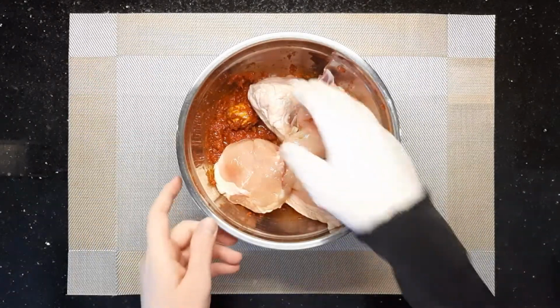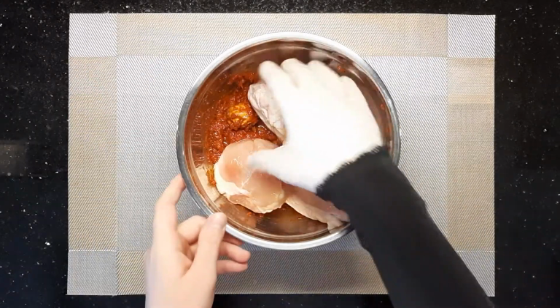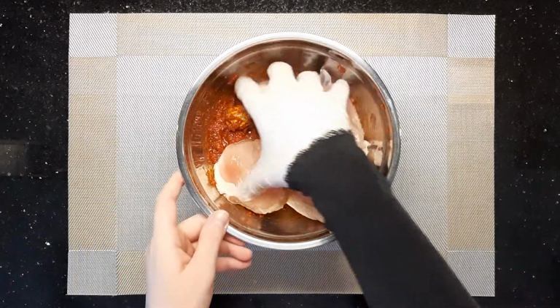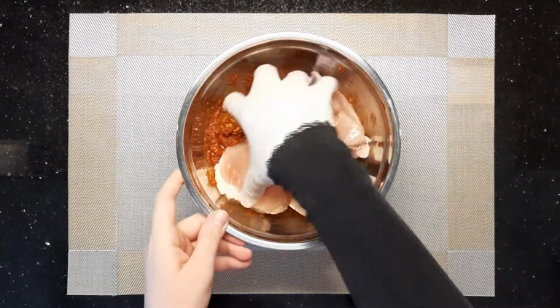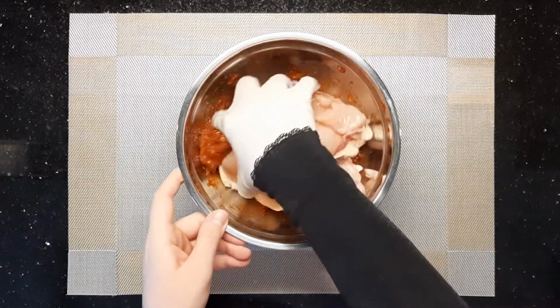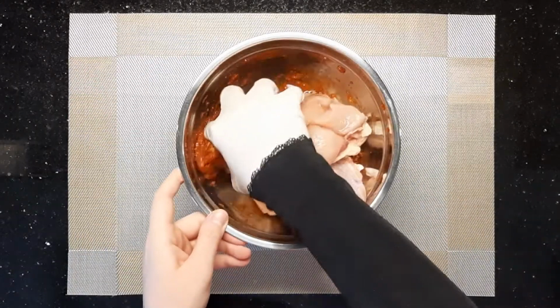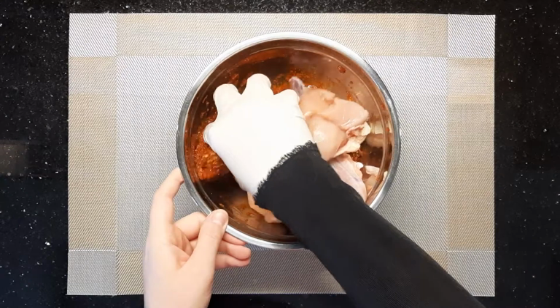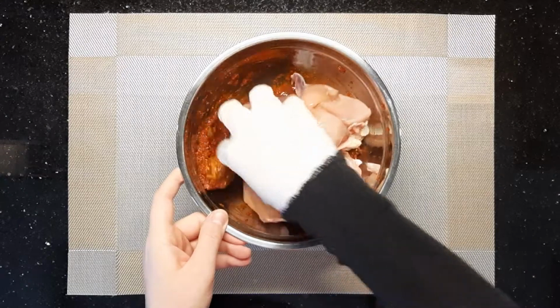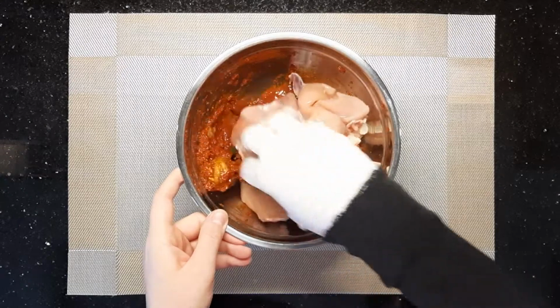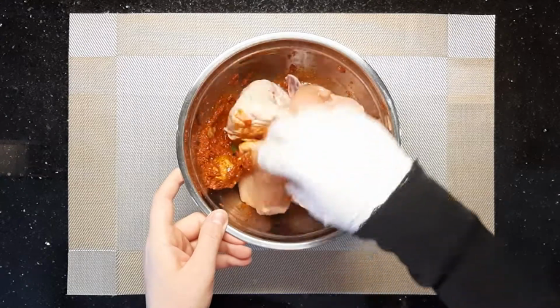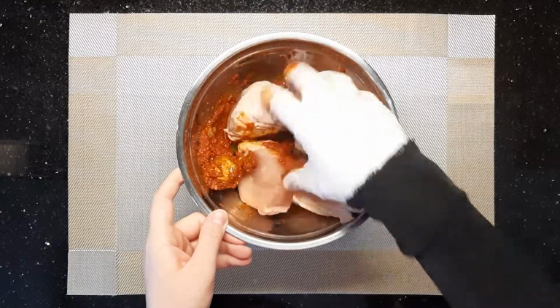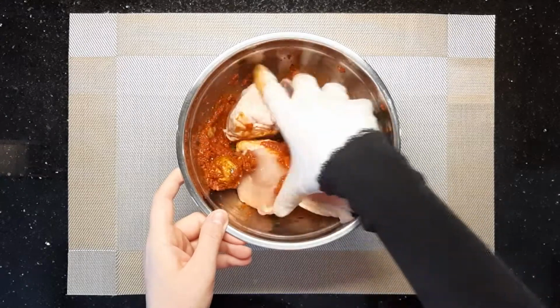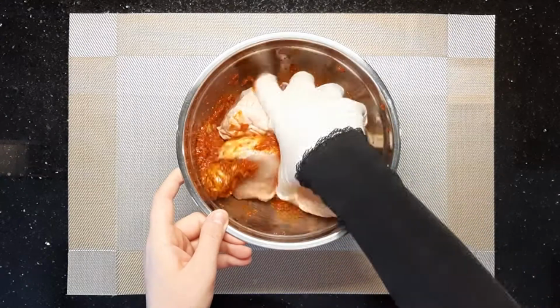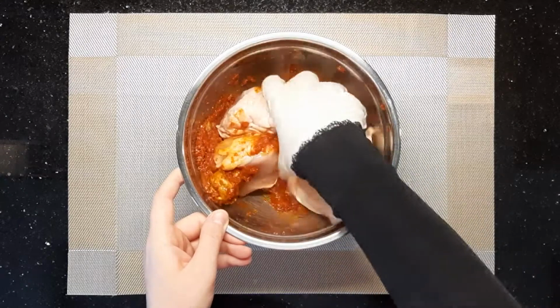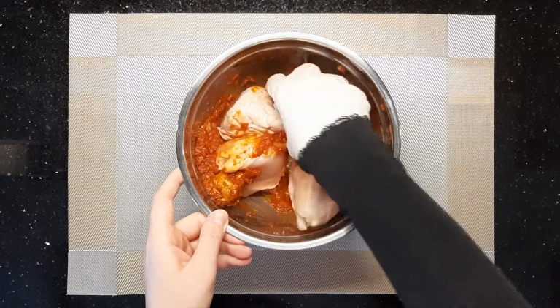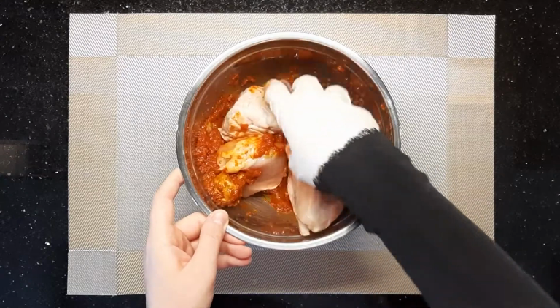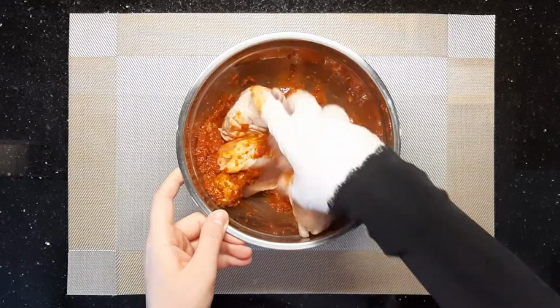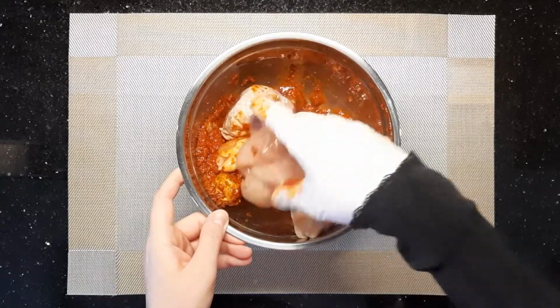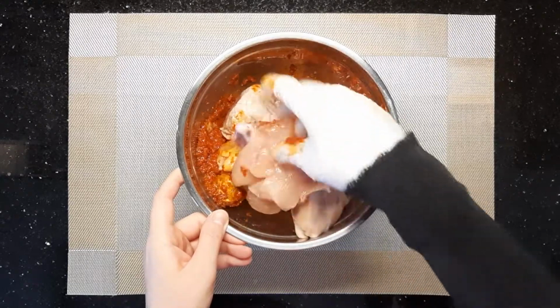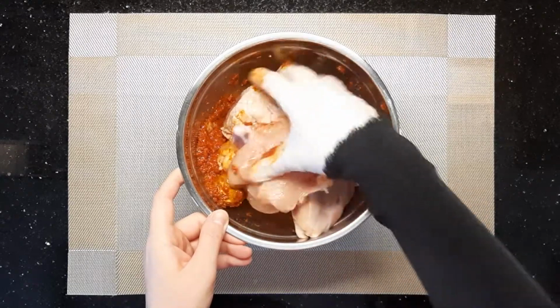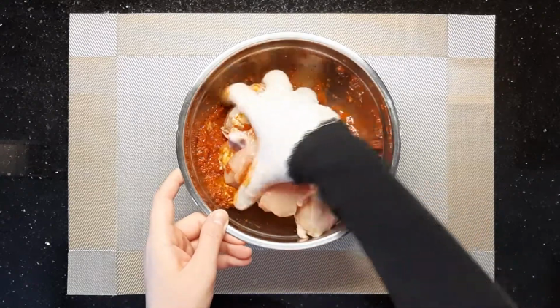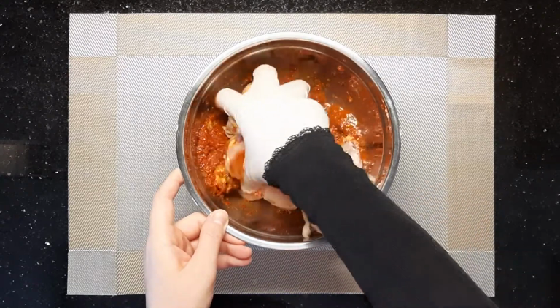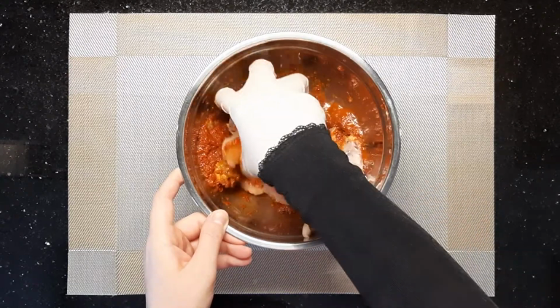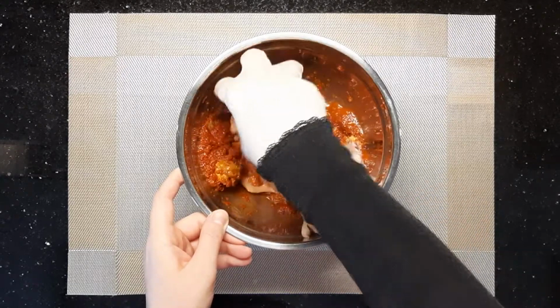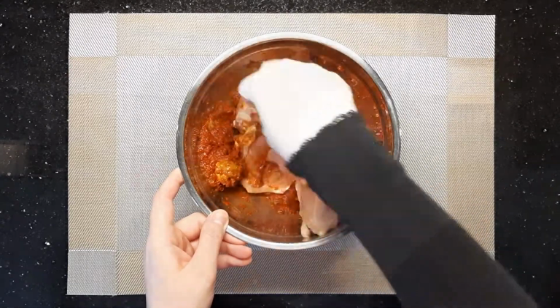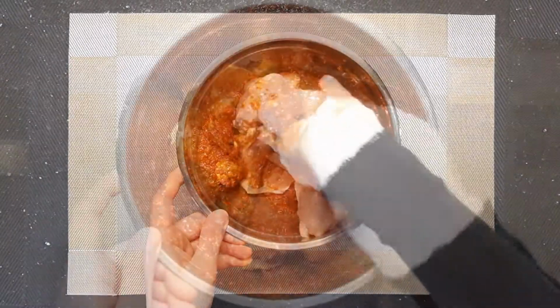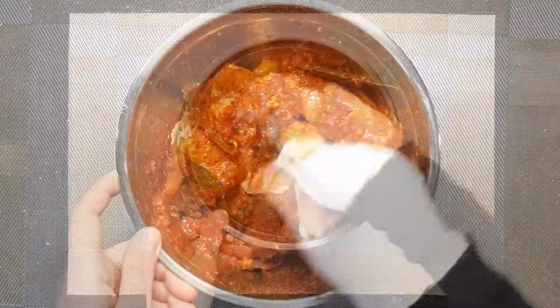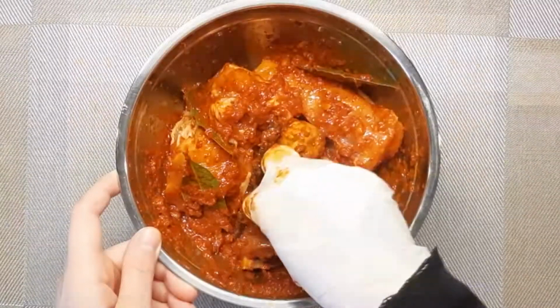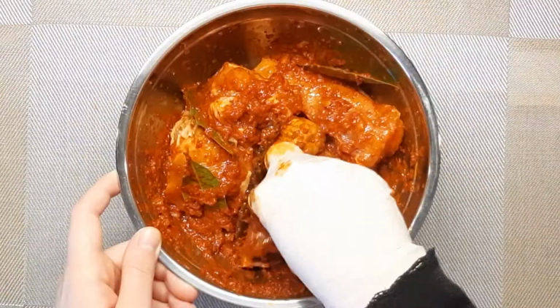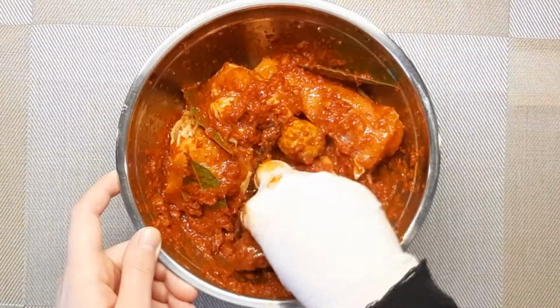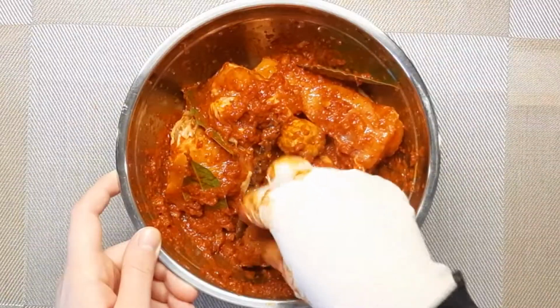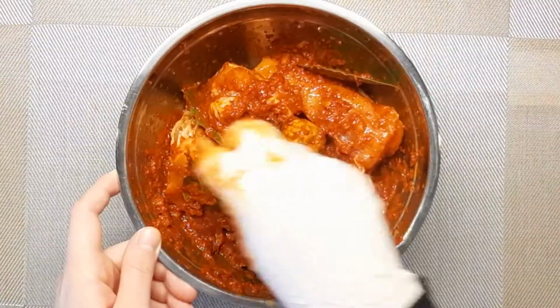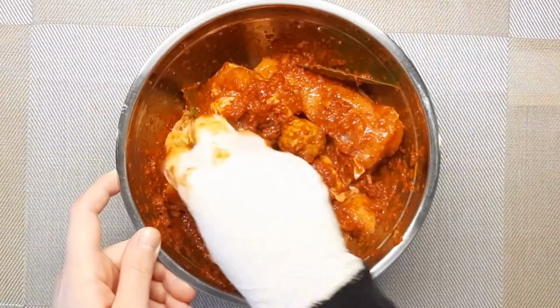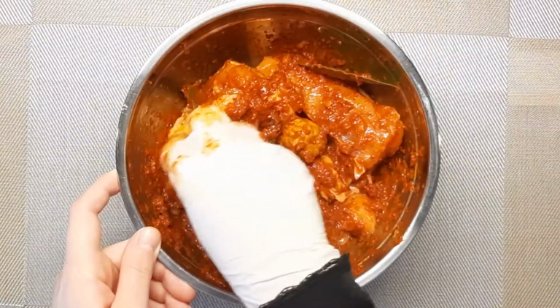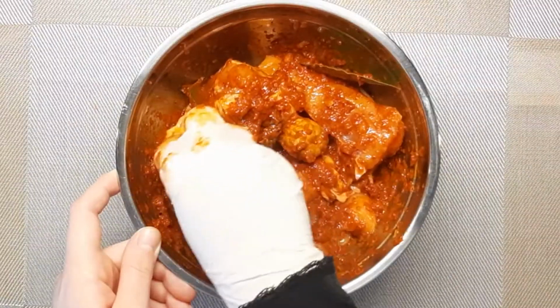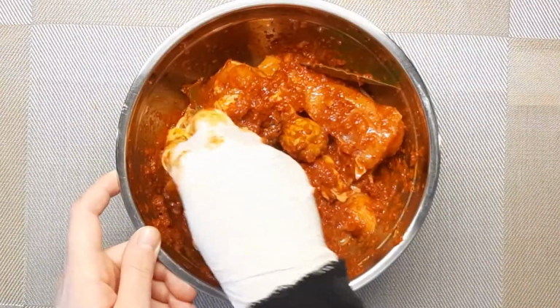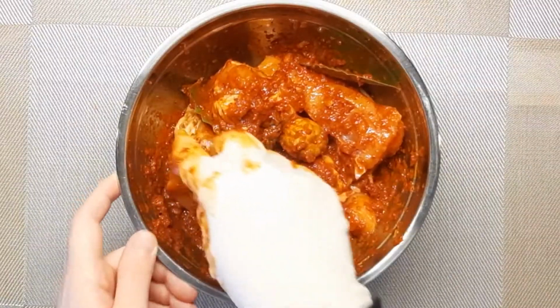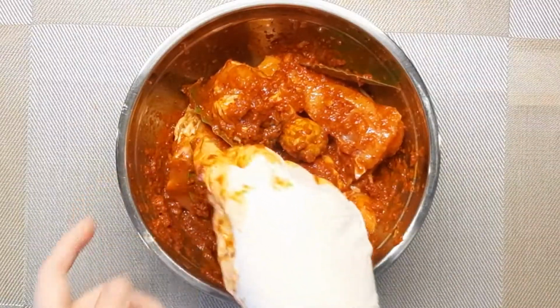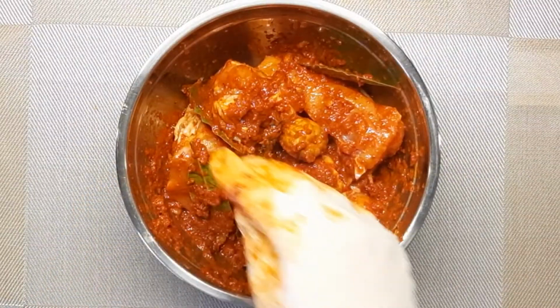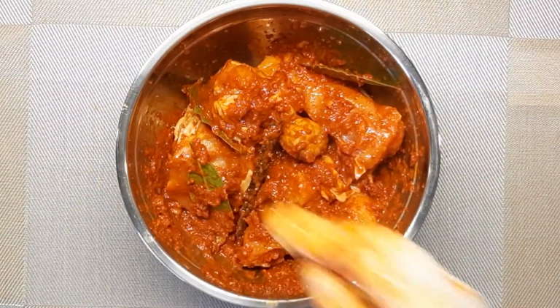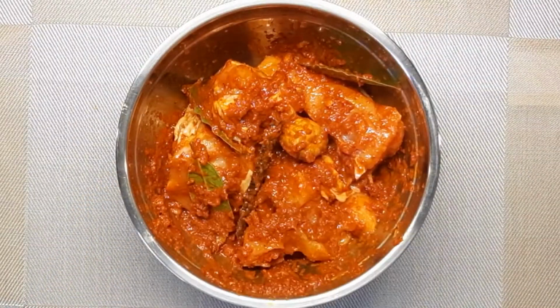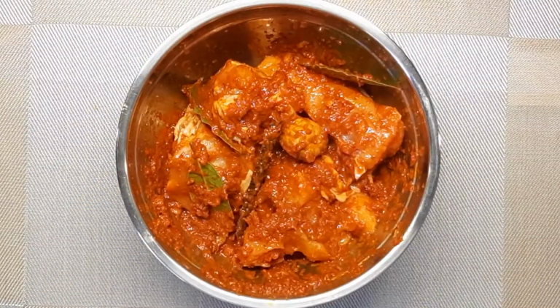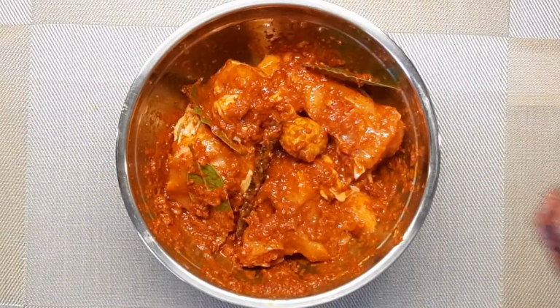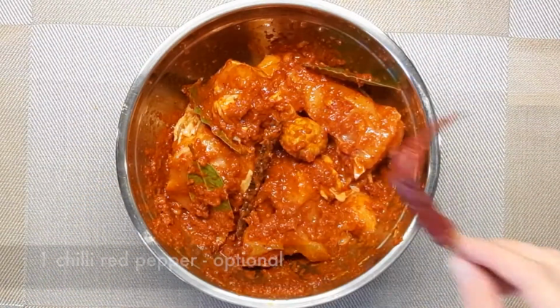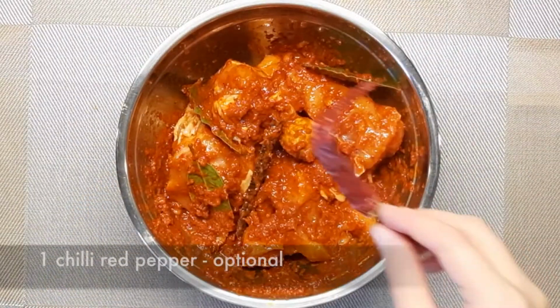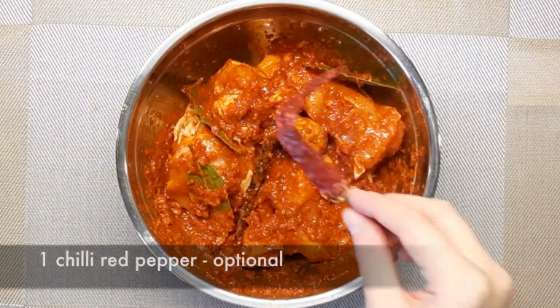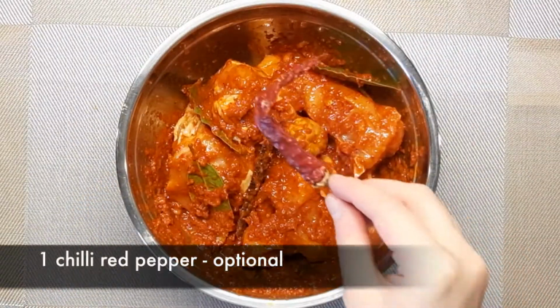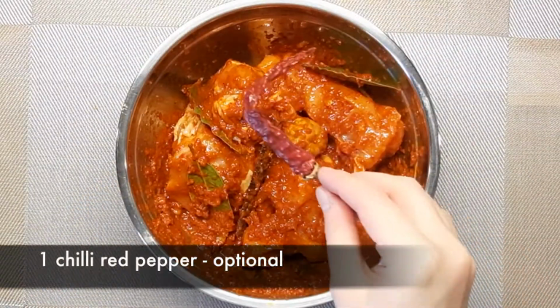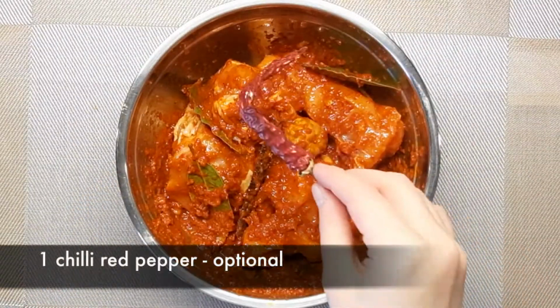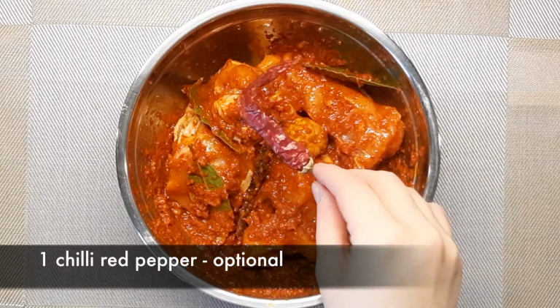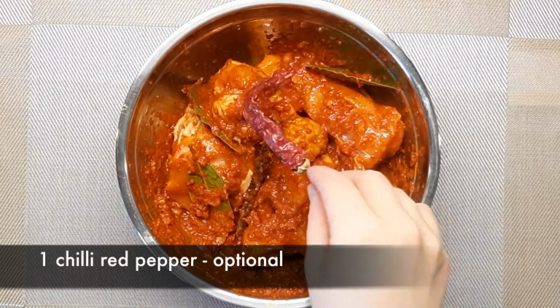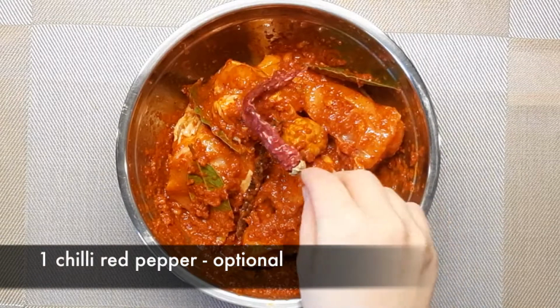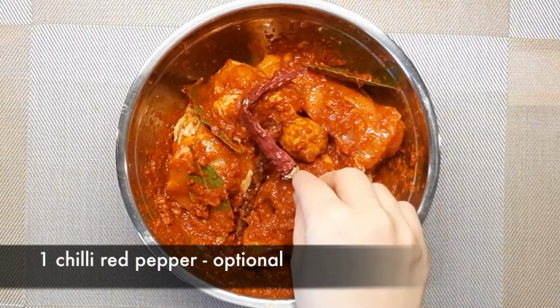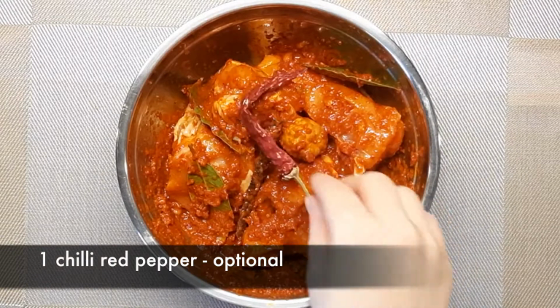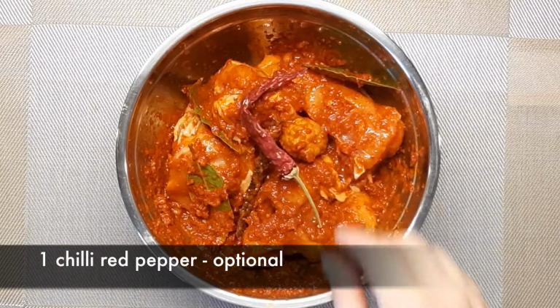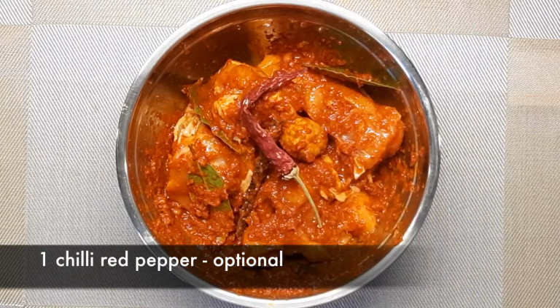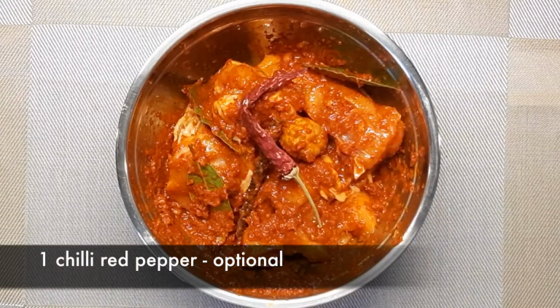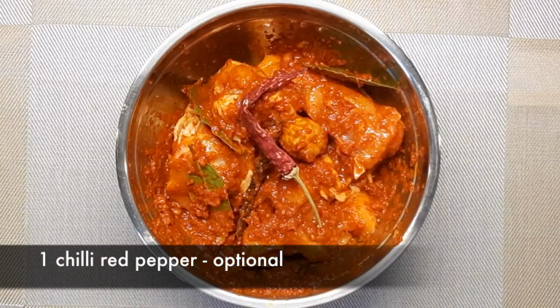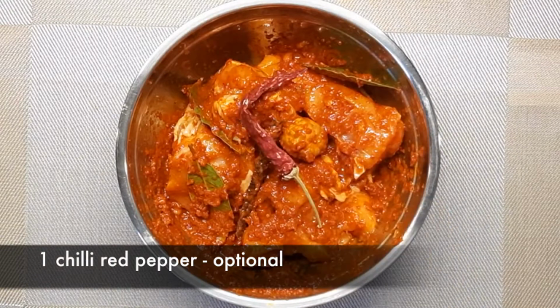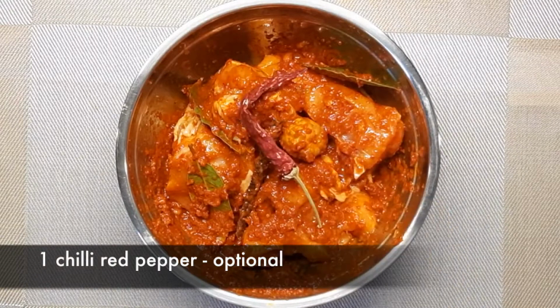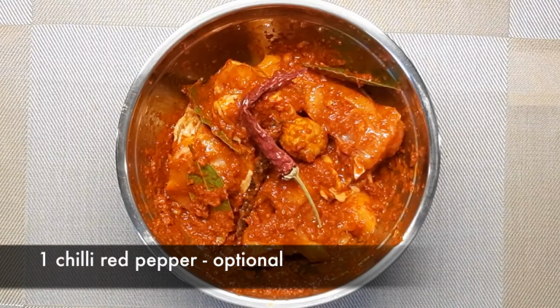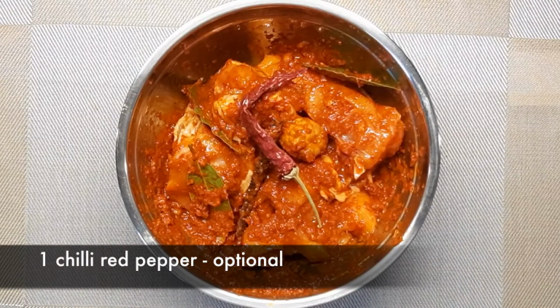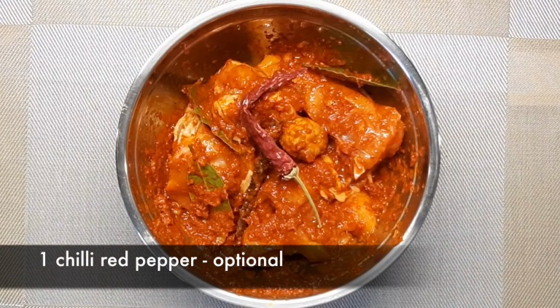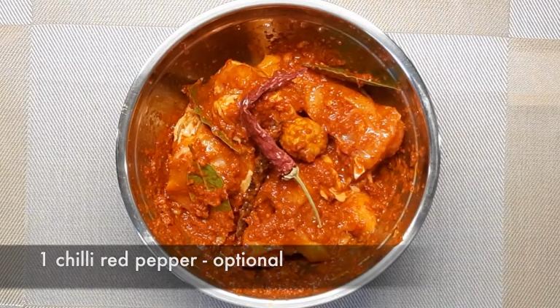Make sure that you are fully coating every part of the chicken. Then add 1 chili red pepper if you like.